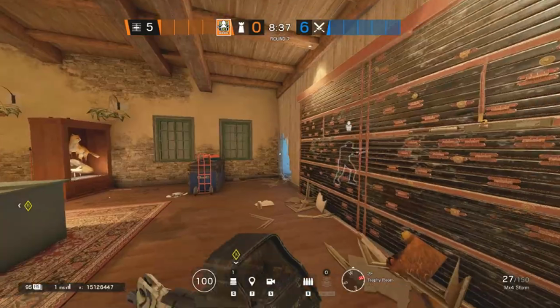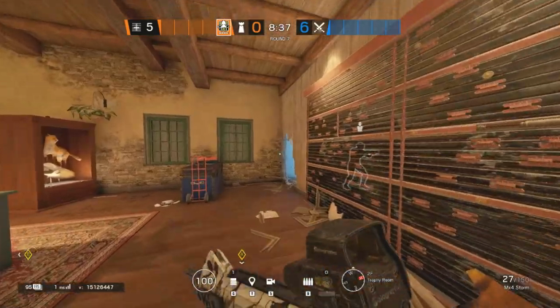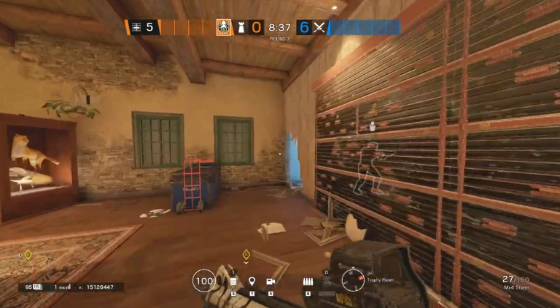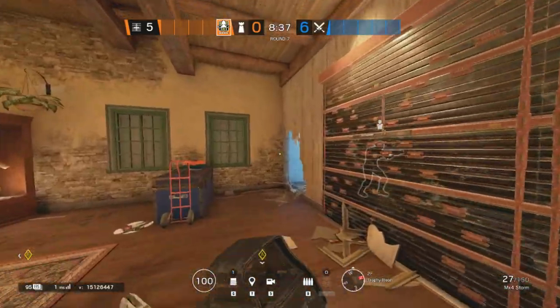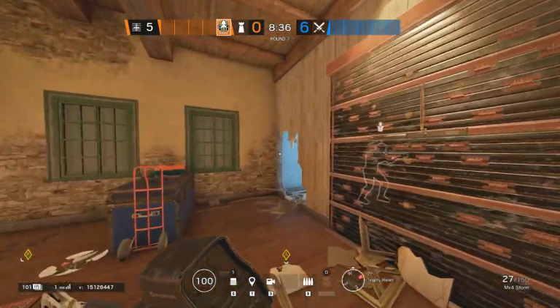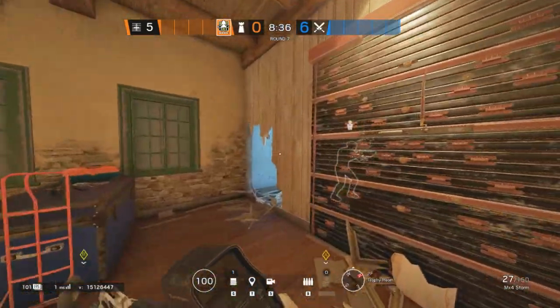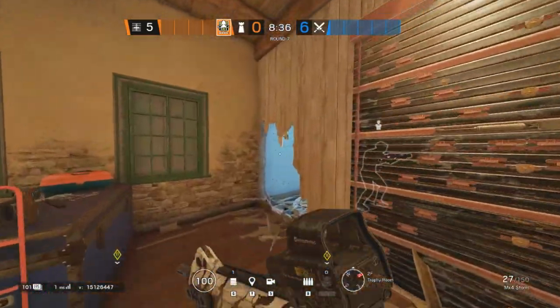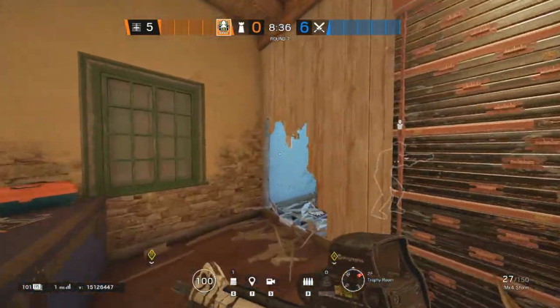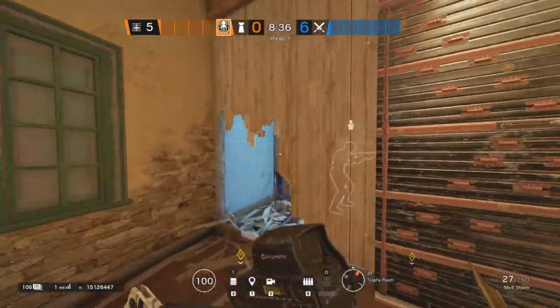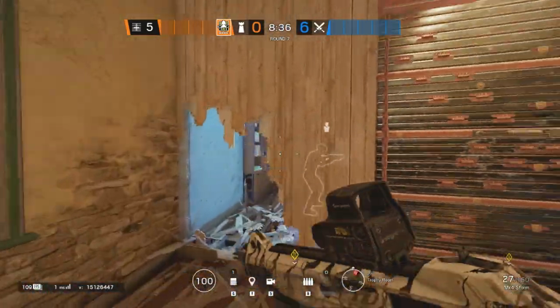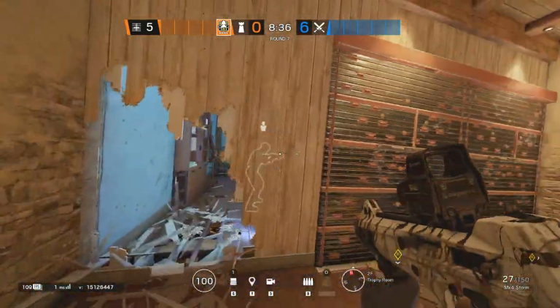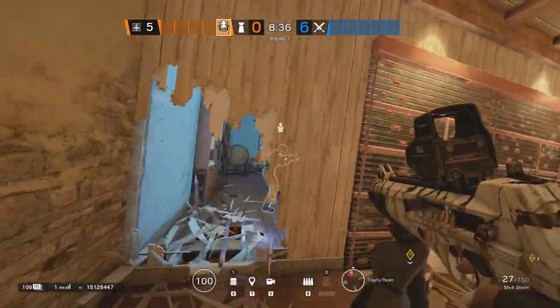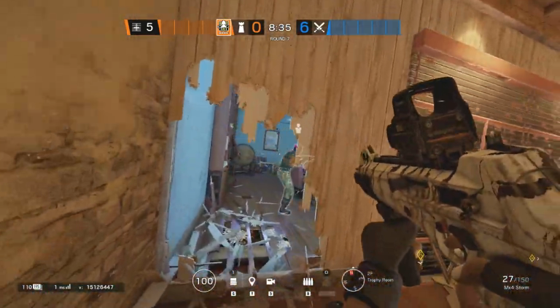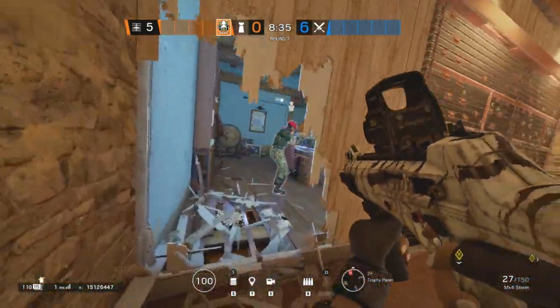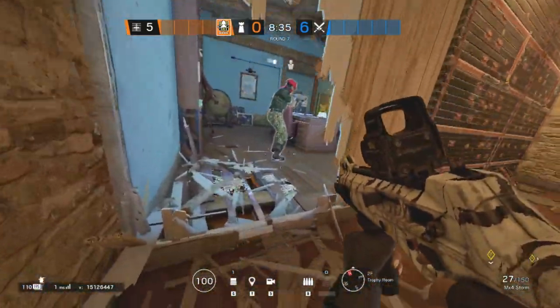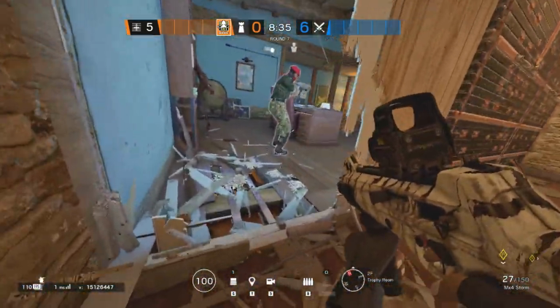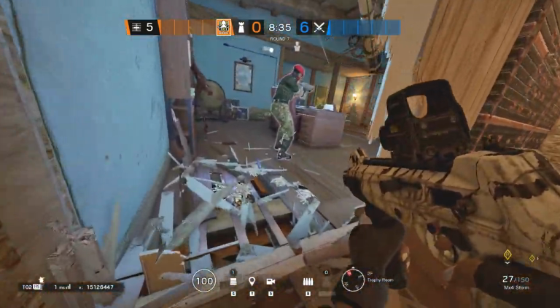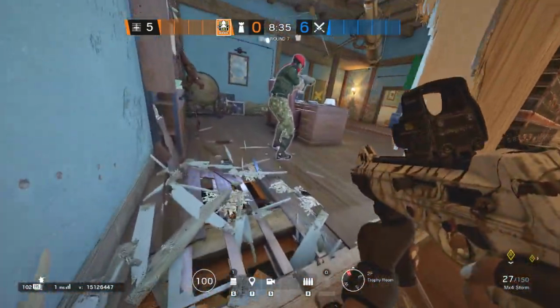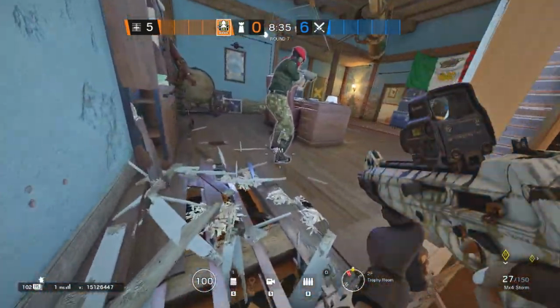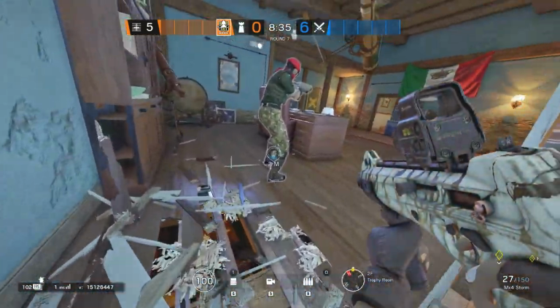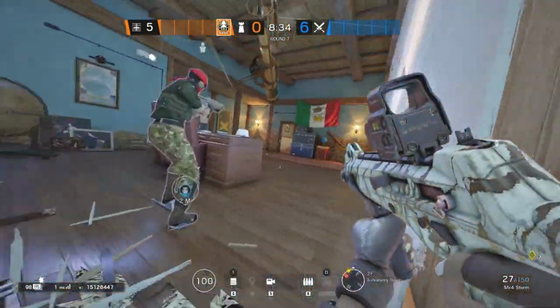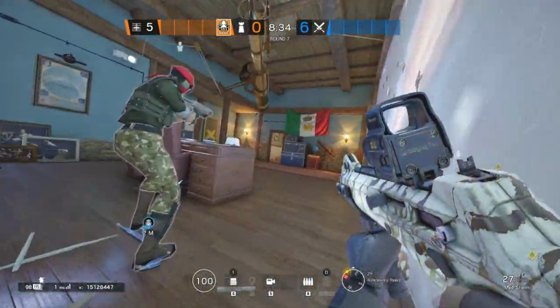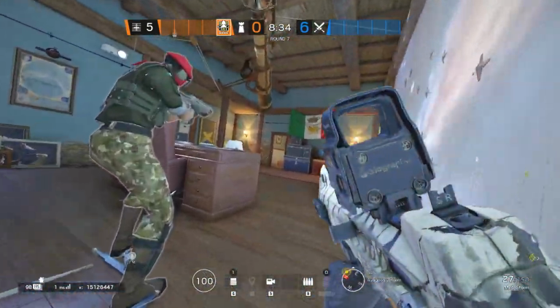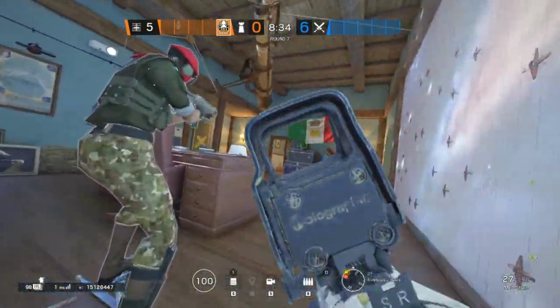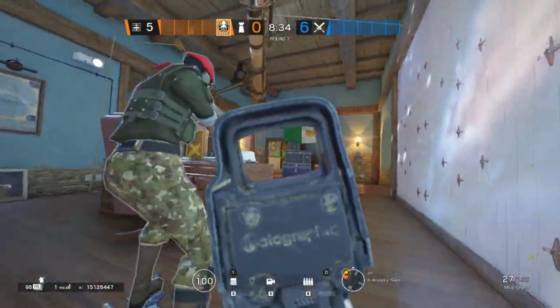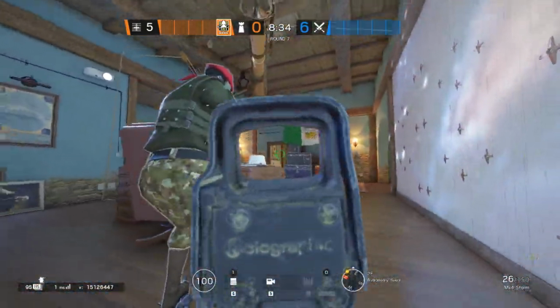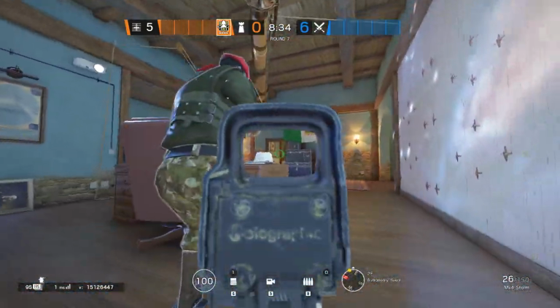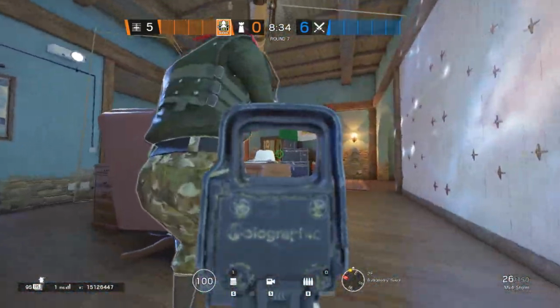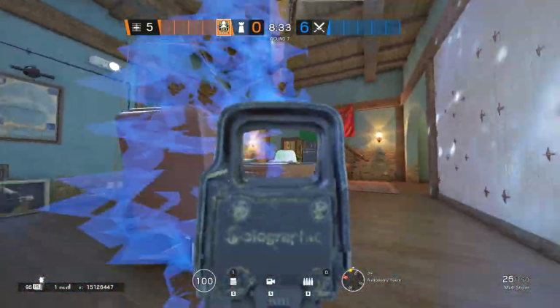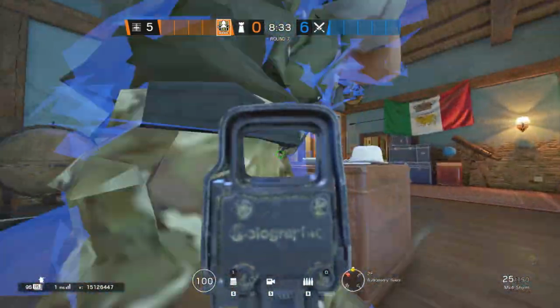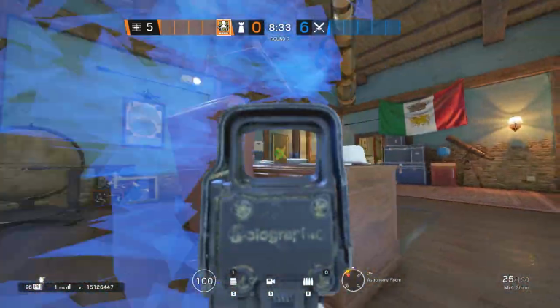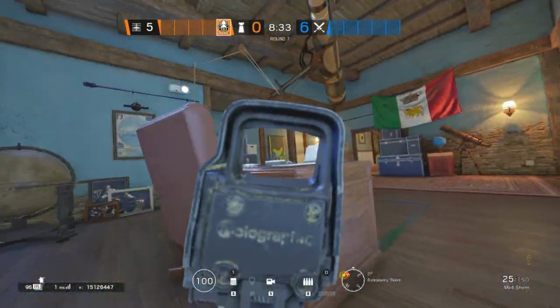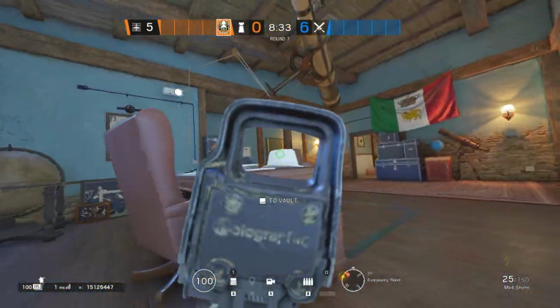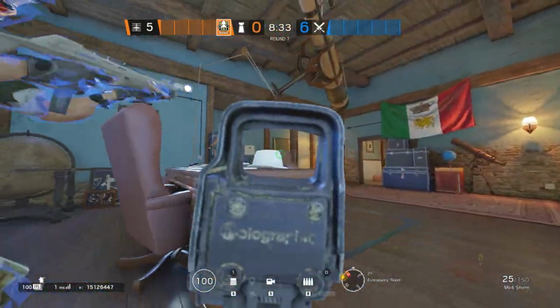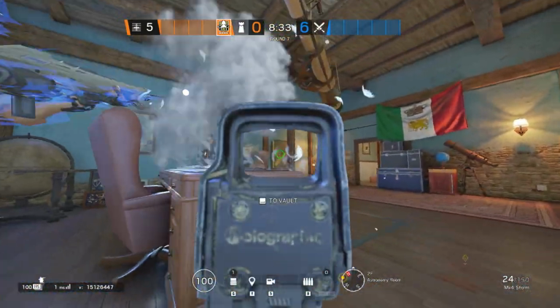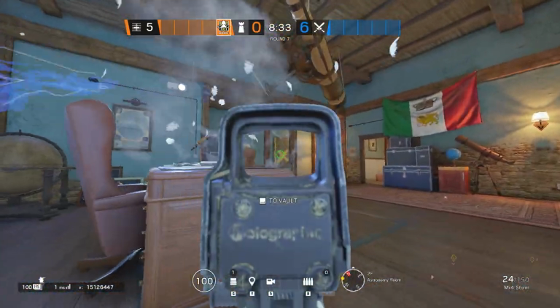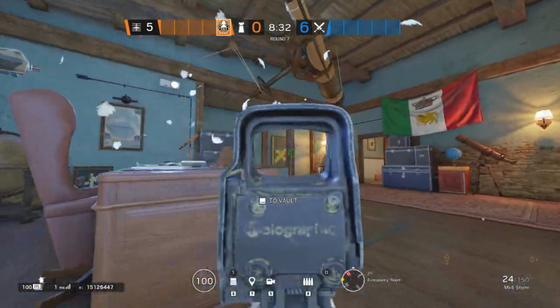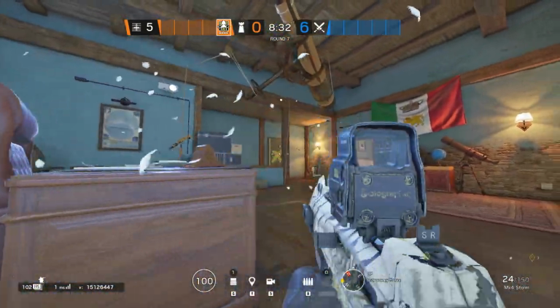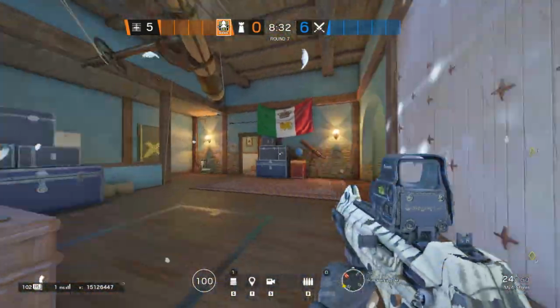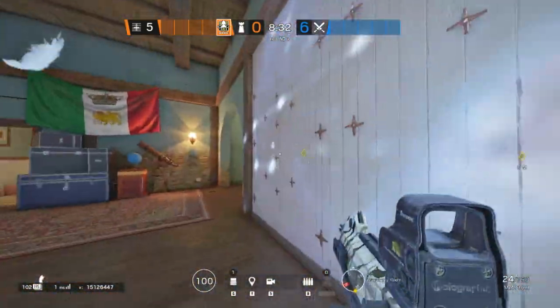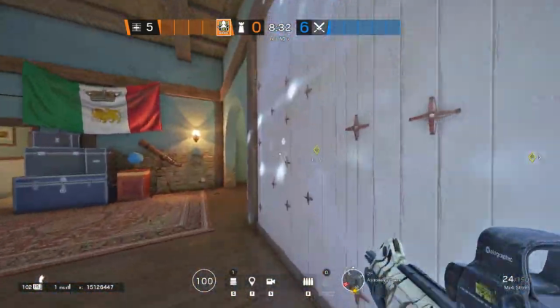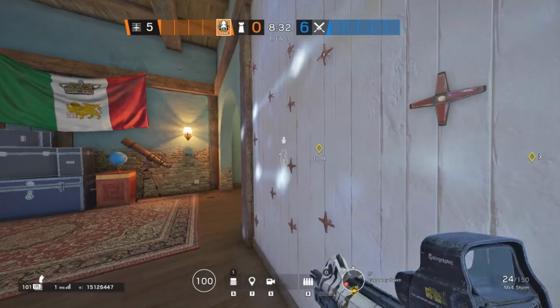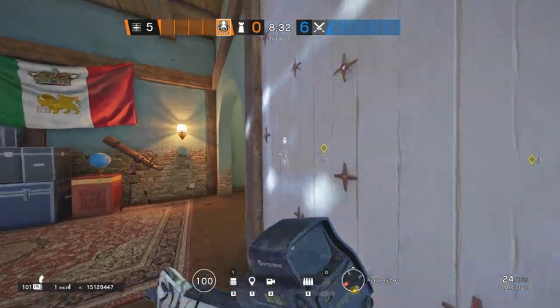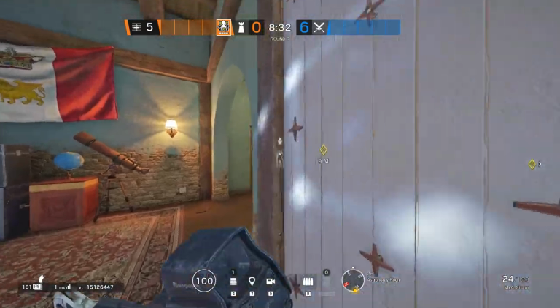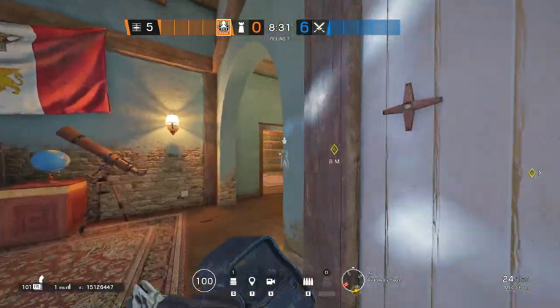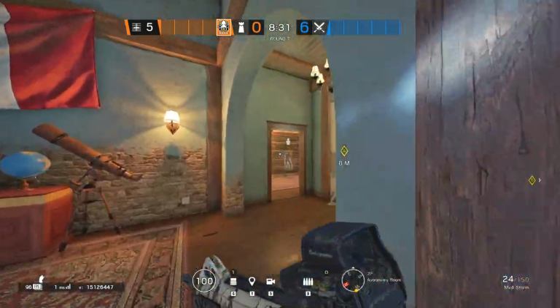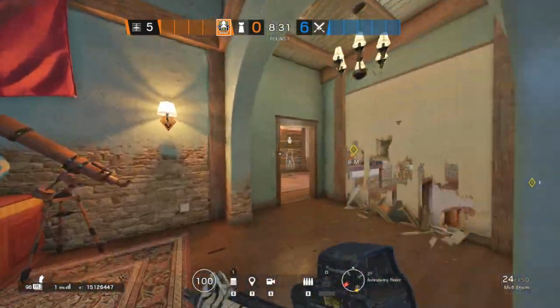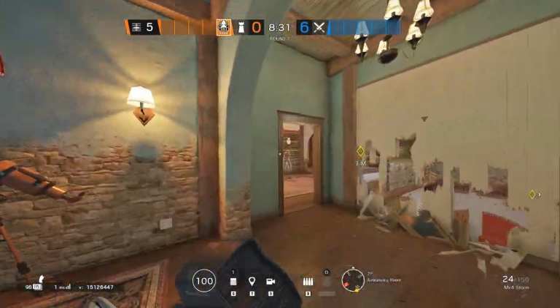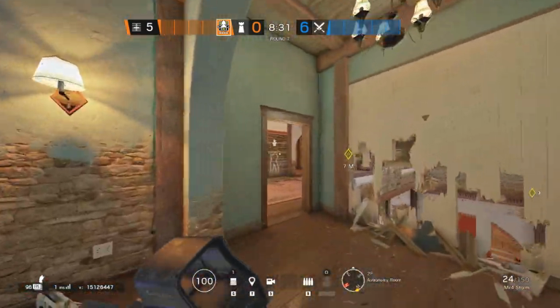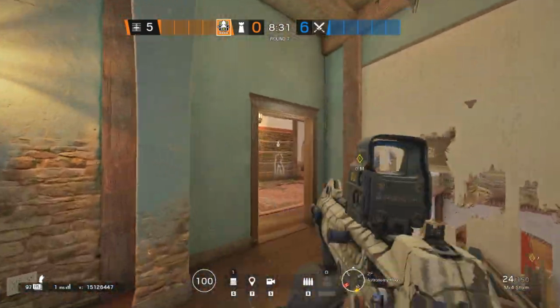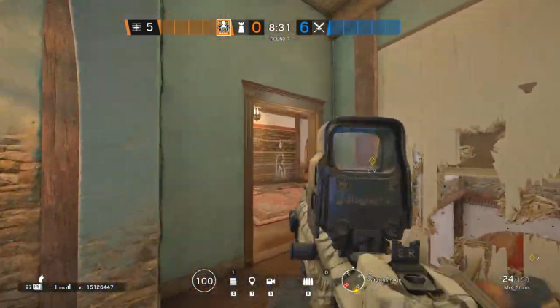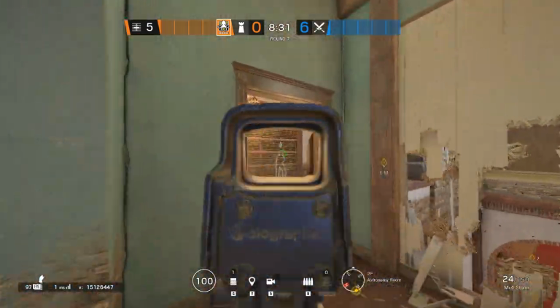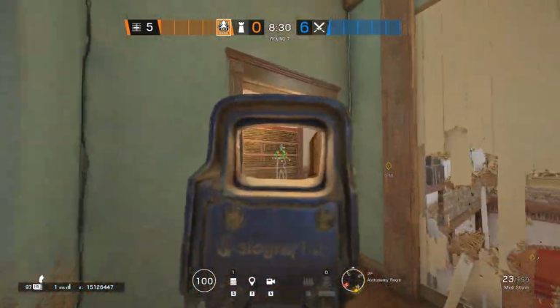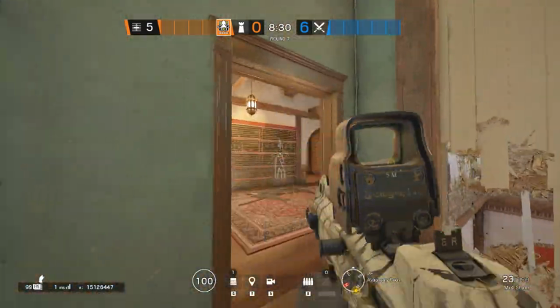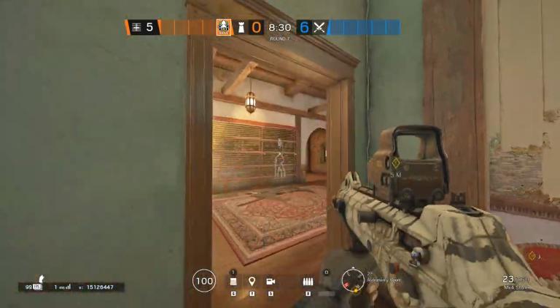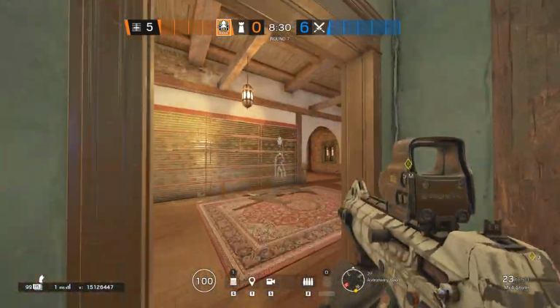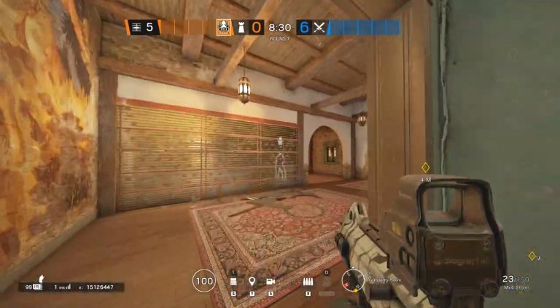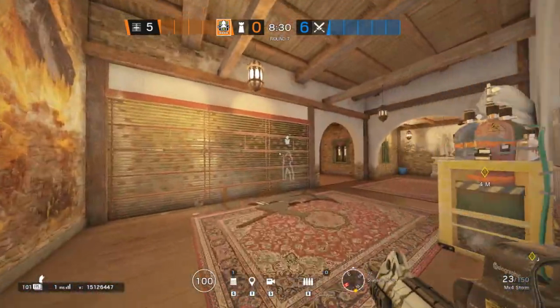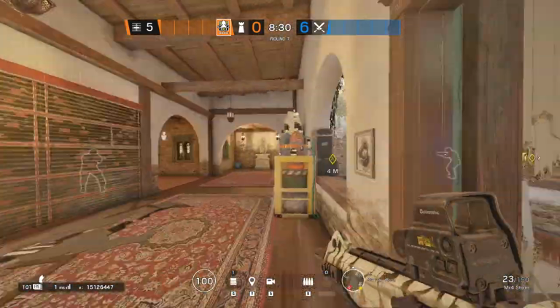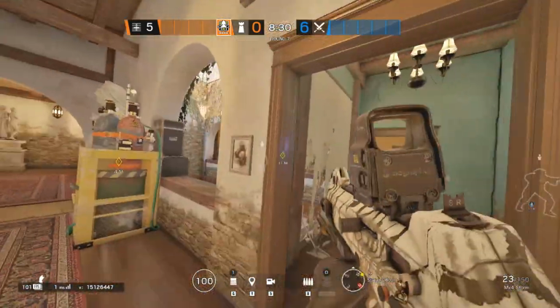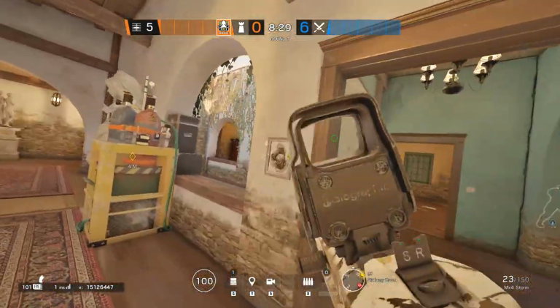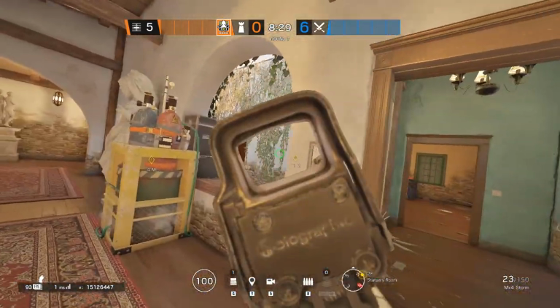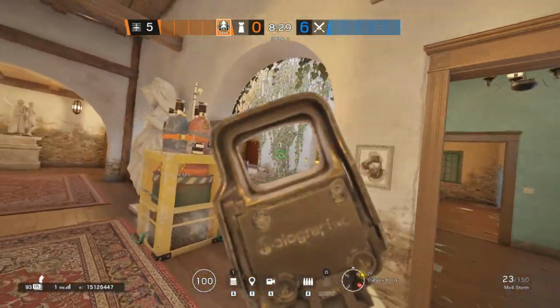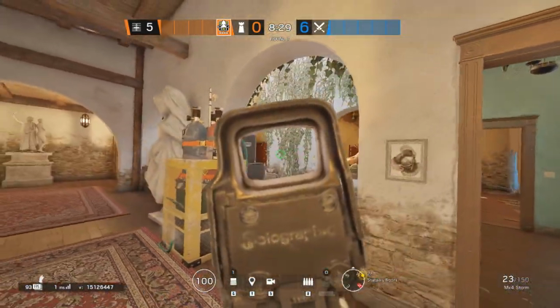A good idea for the late round is to have Clash contesting Astro and then having 2 defenders contesting the bedroom where the Alibi prisms are.